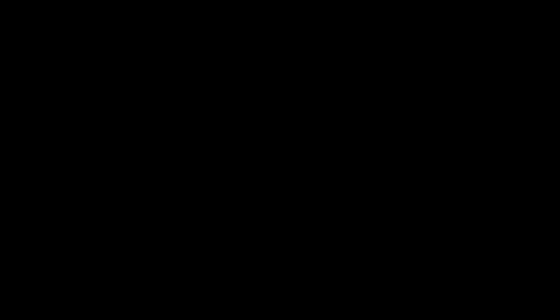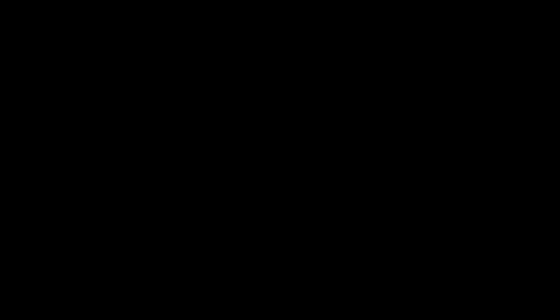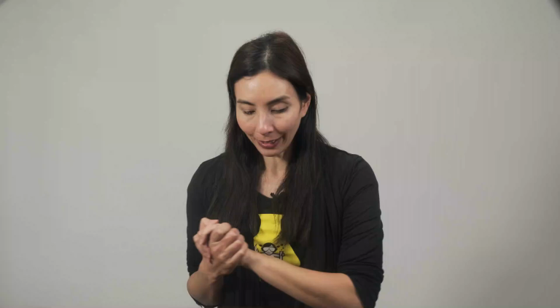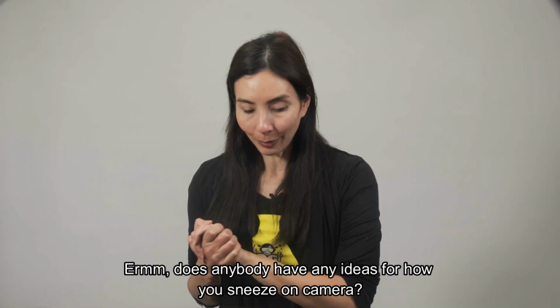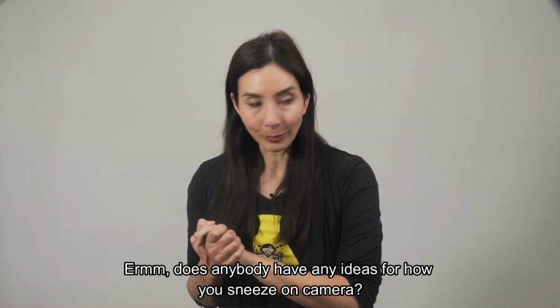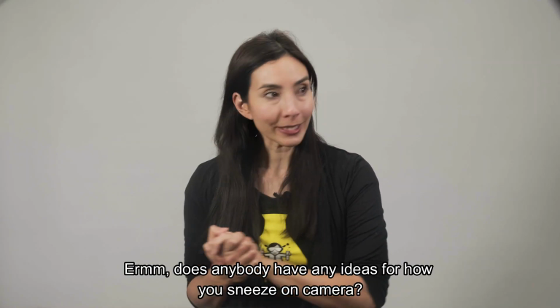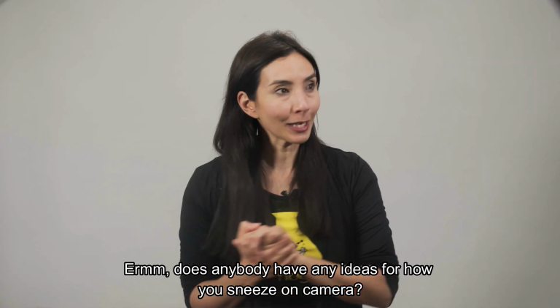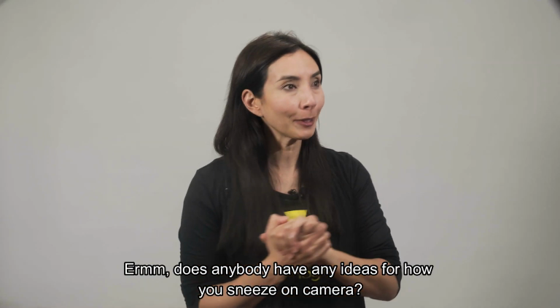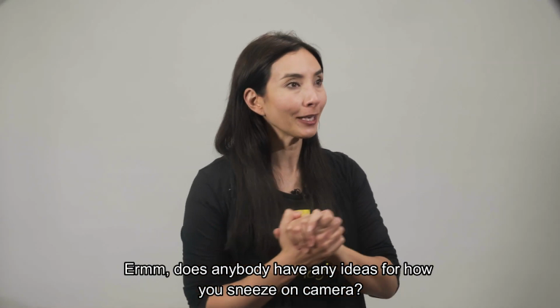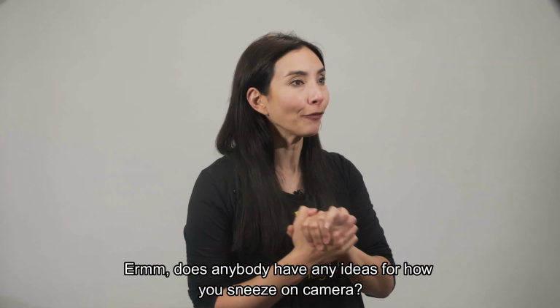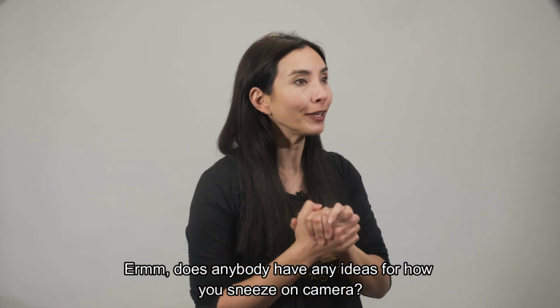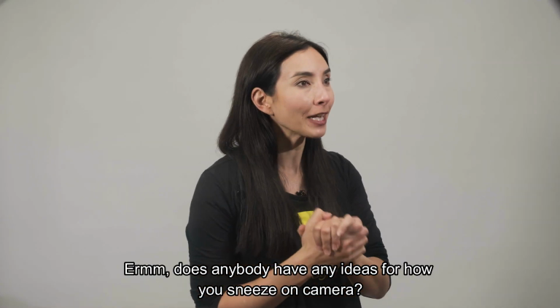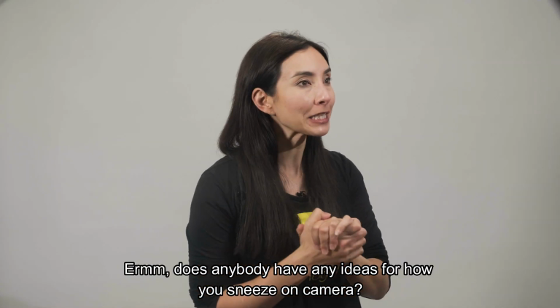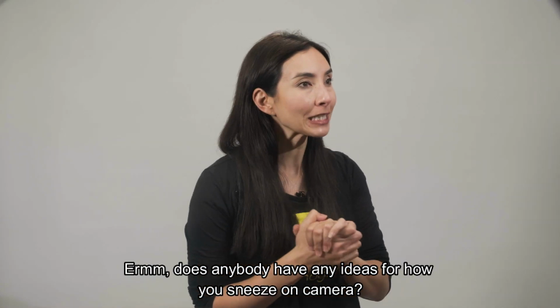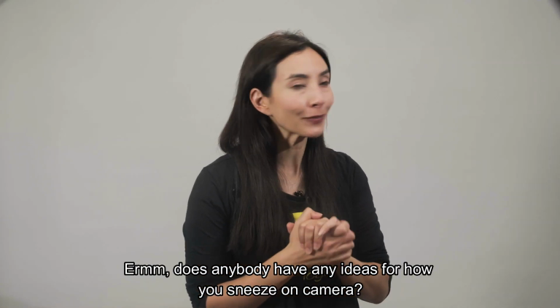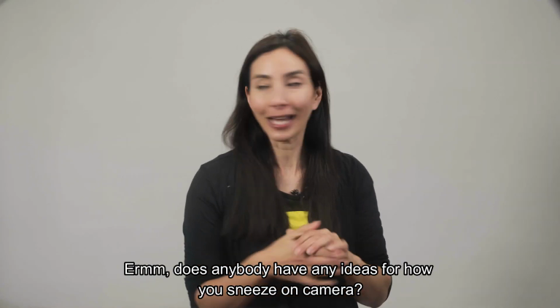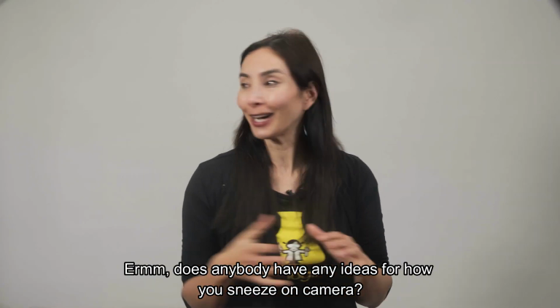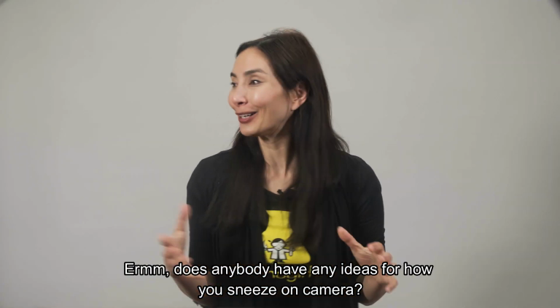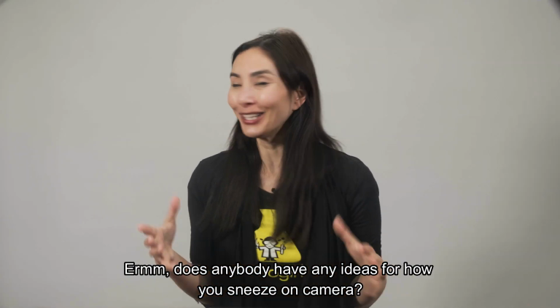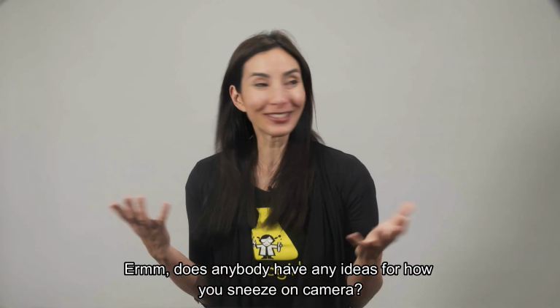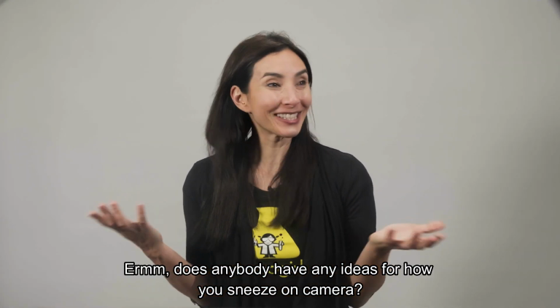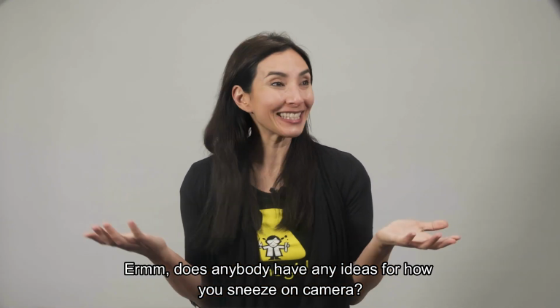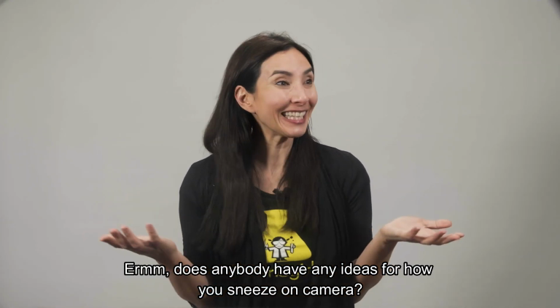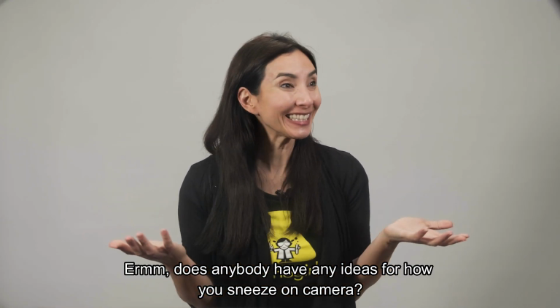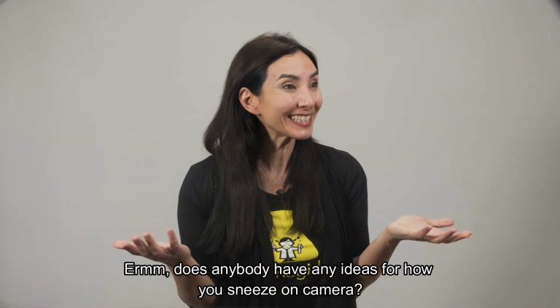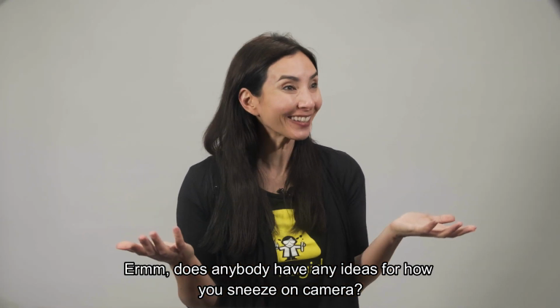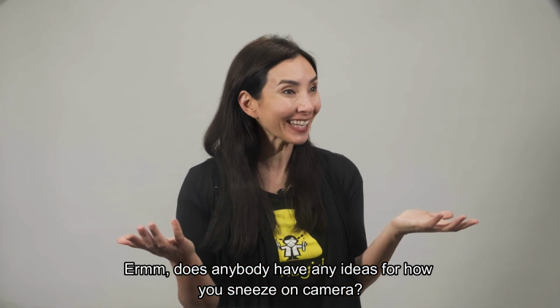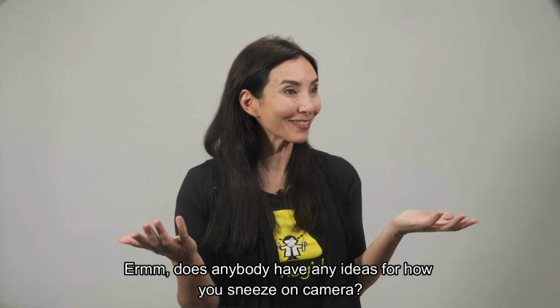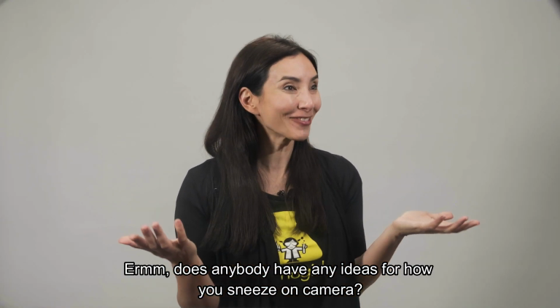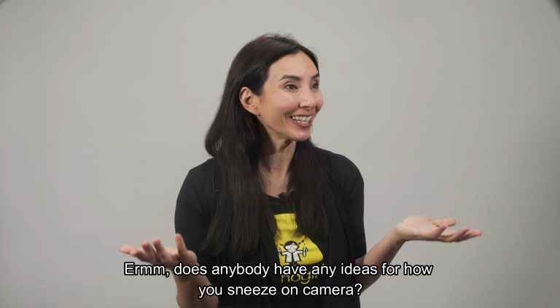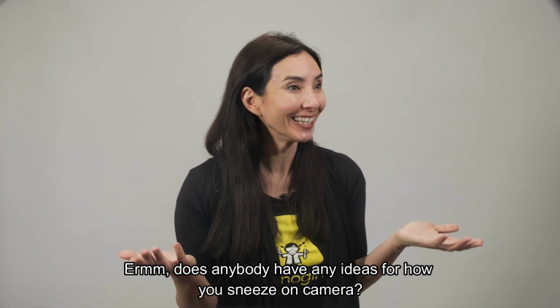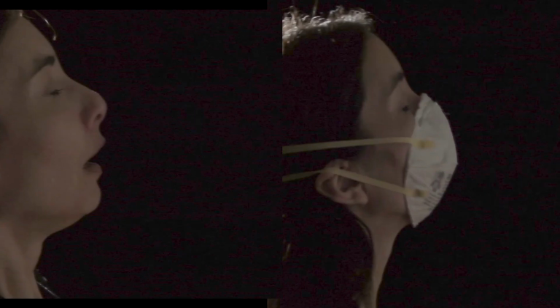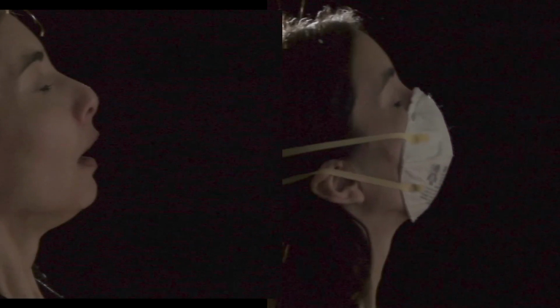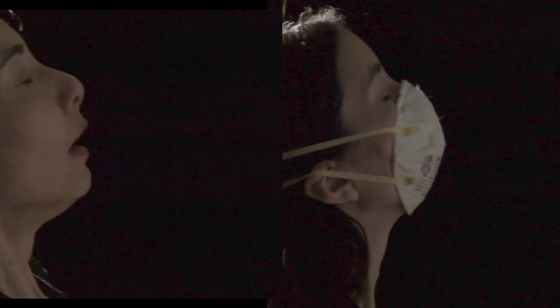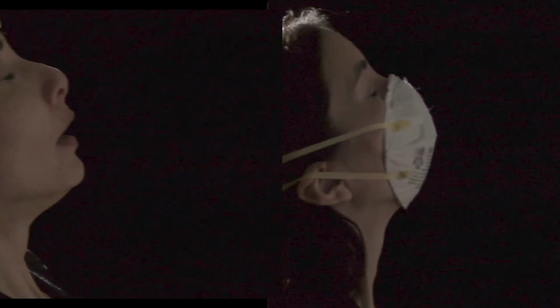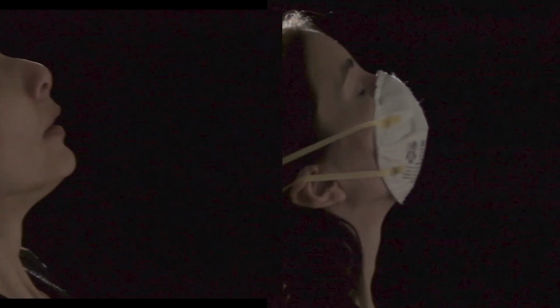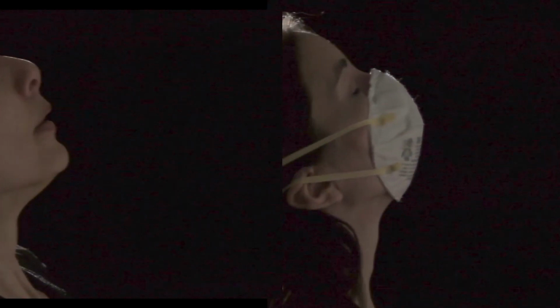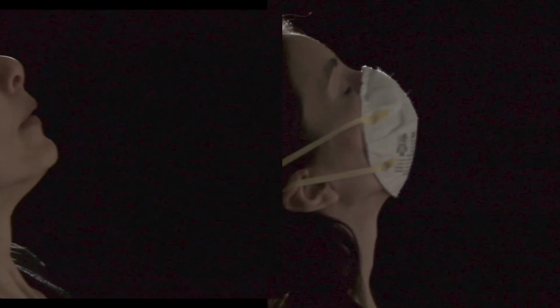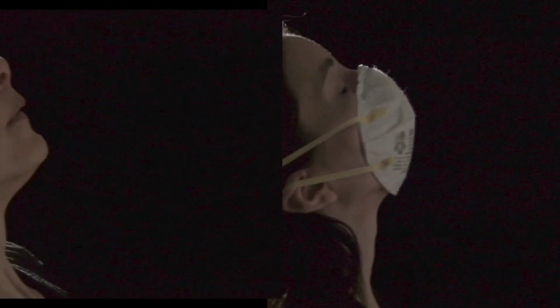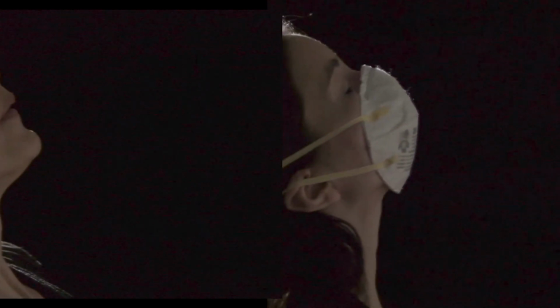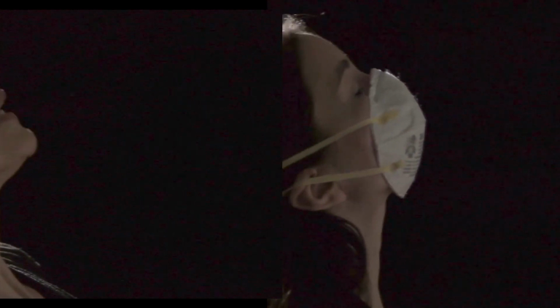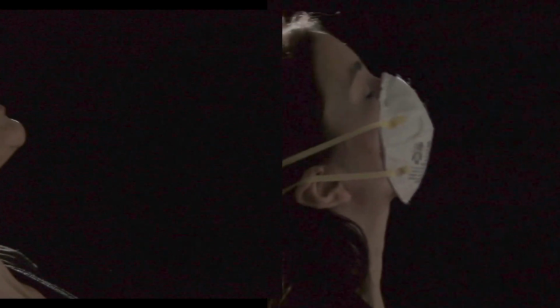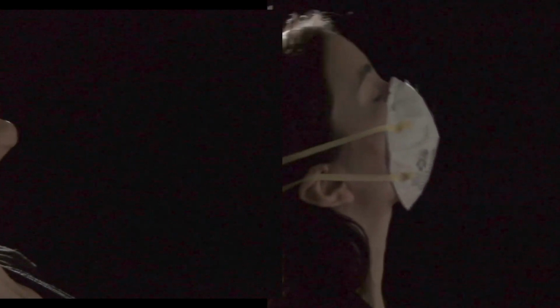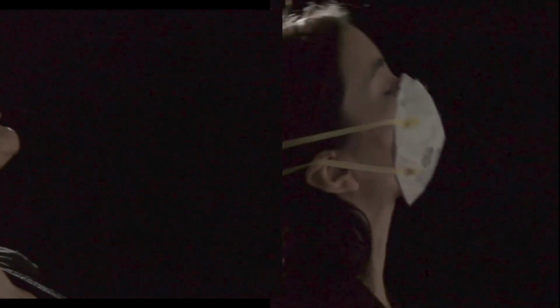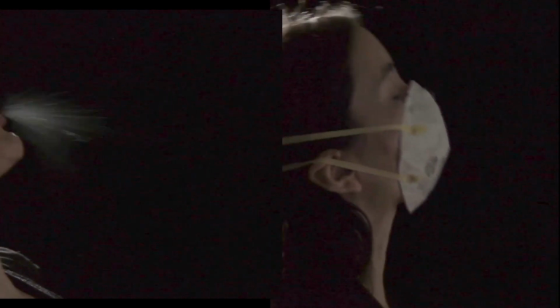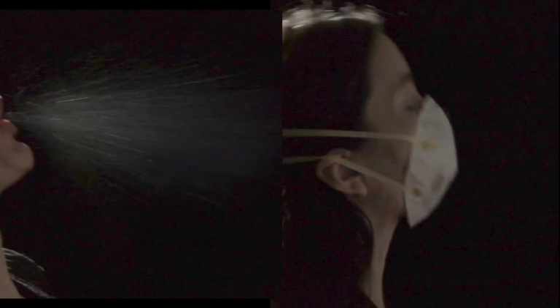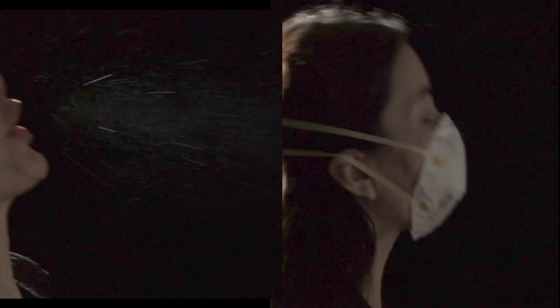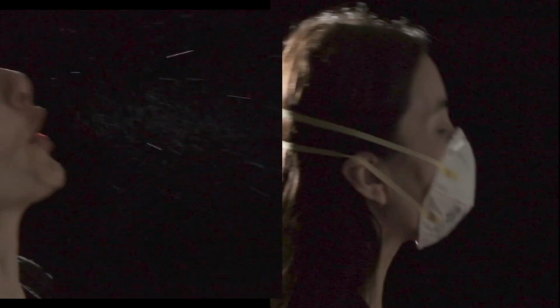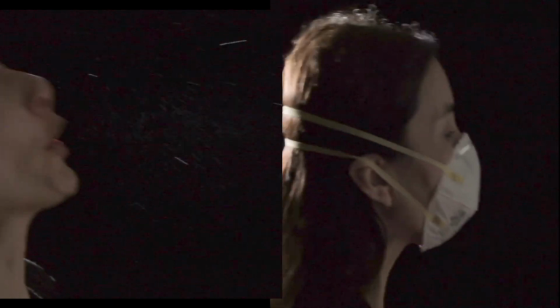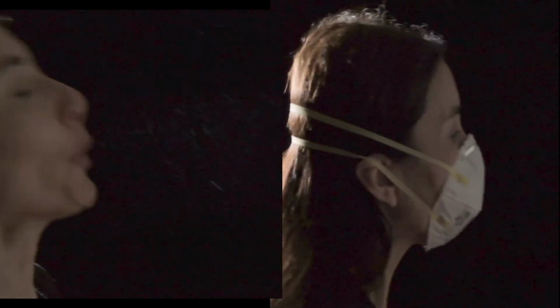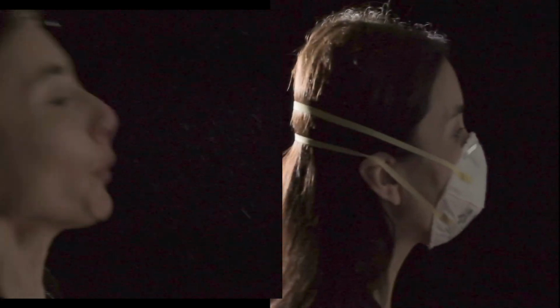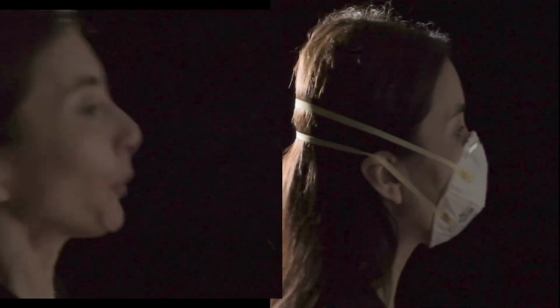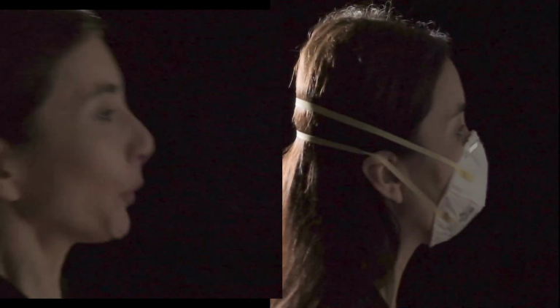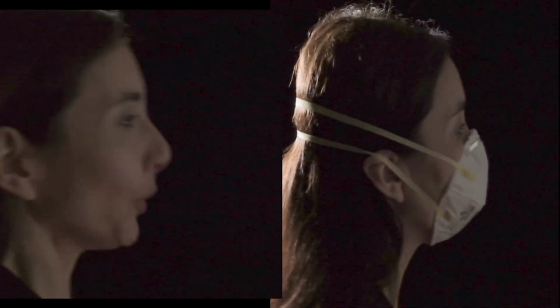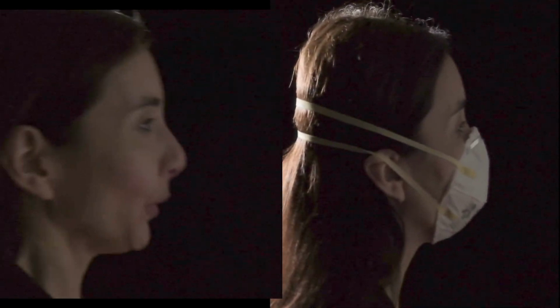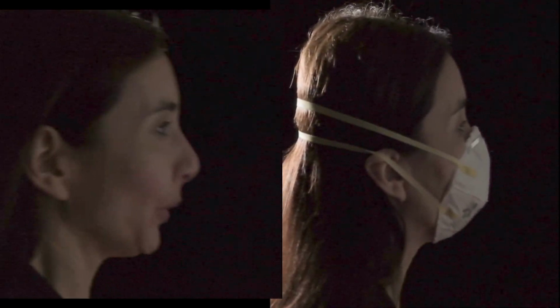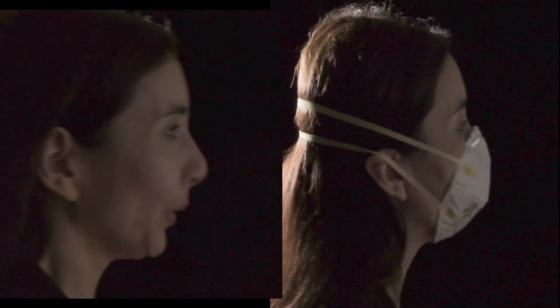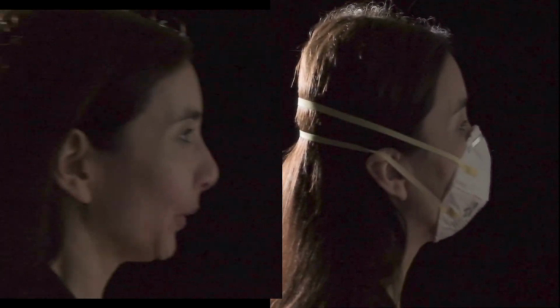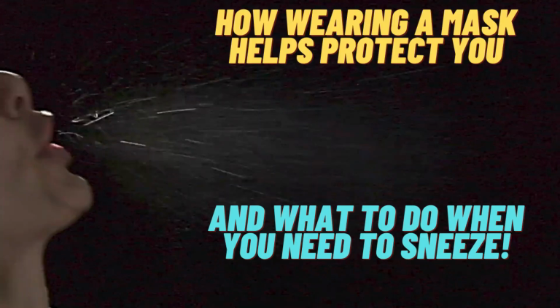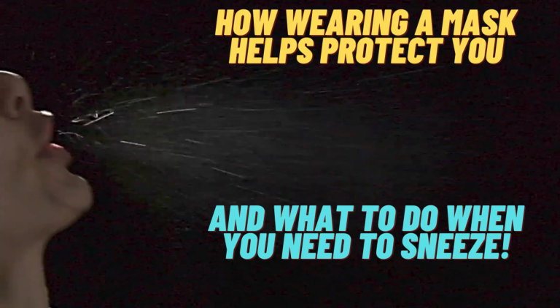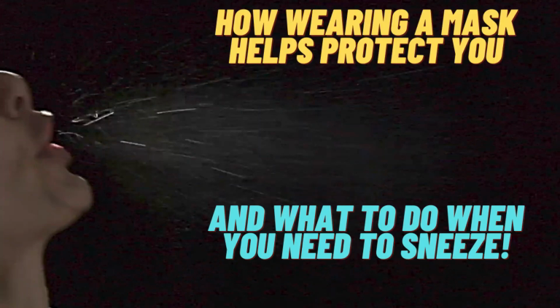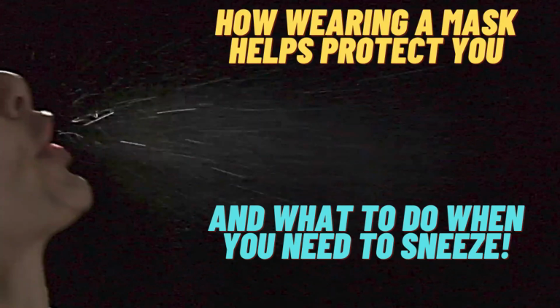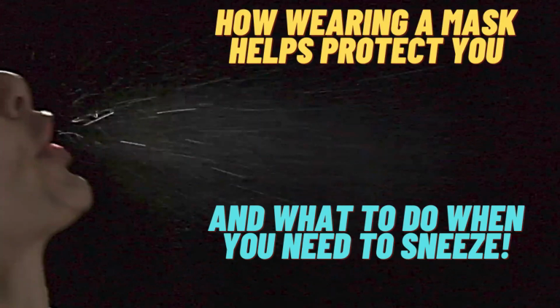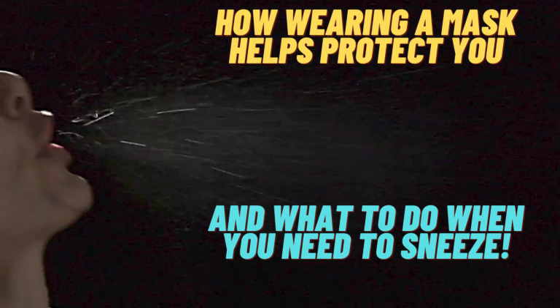Does anybody have any ideas for how you sneeze on camera? Disgusting!